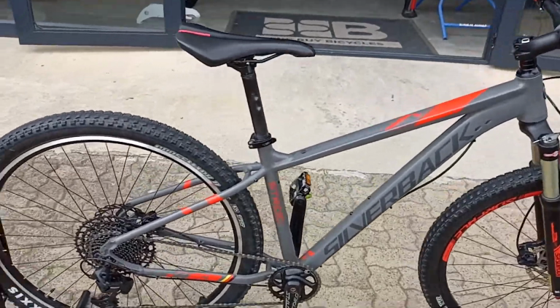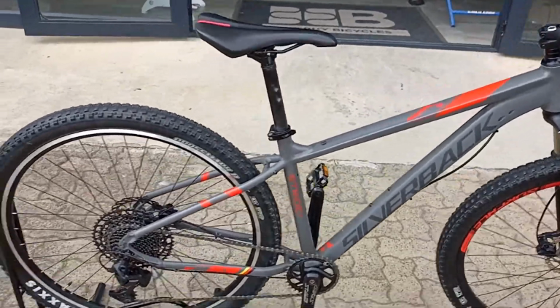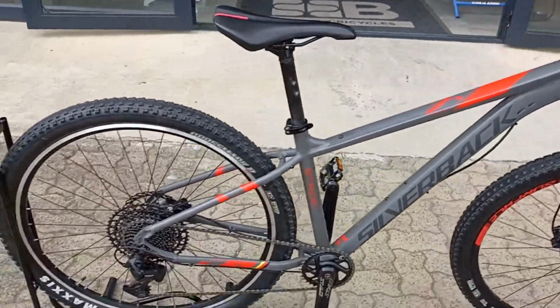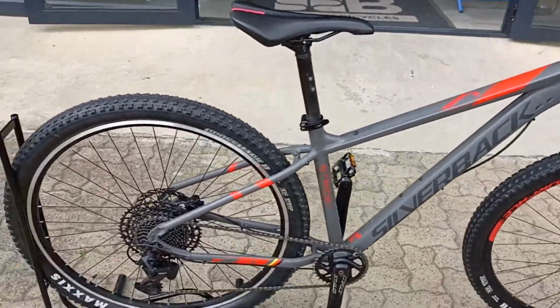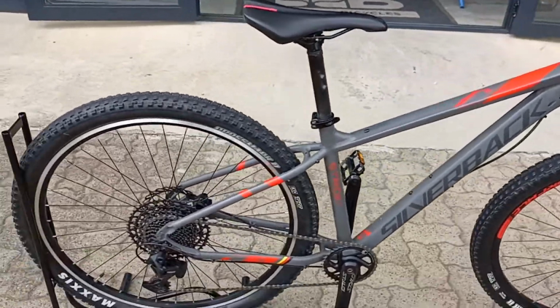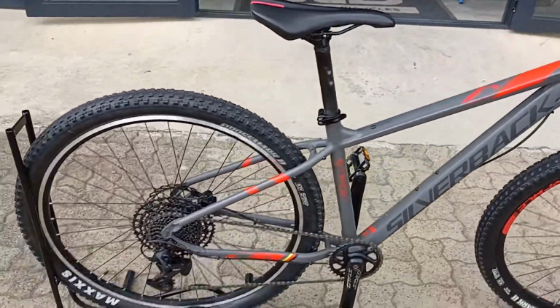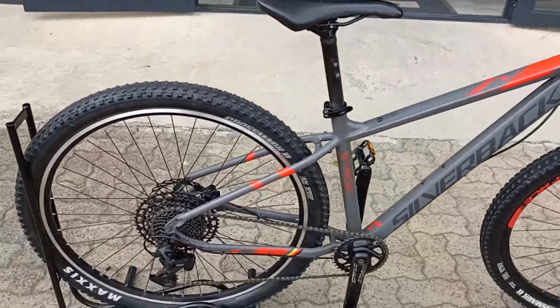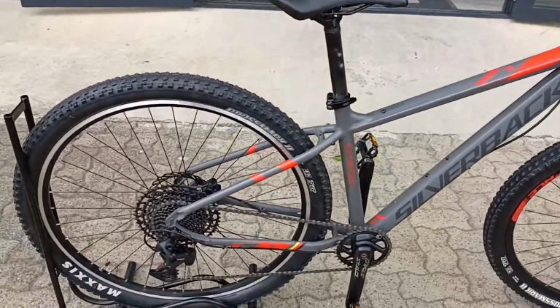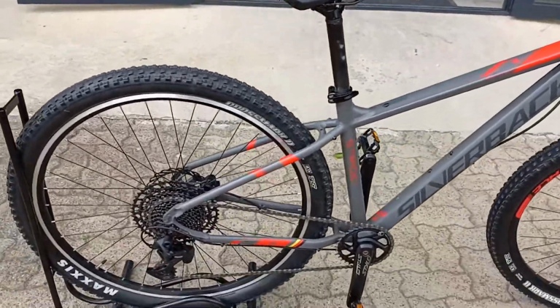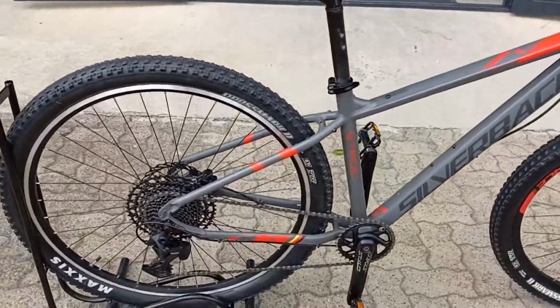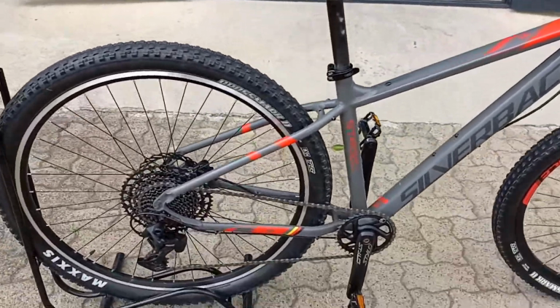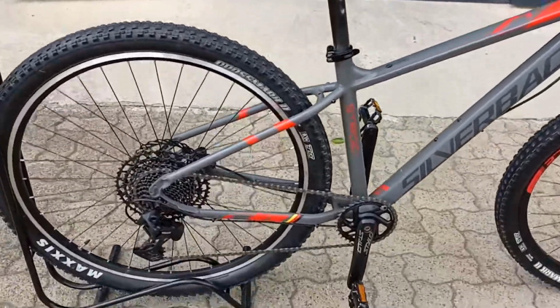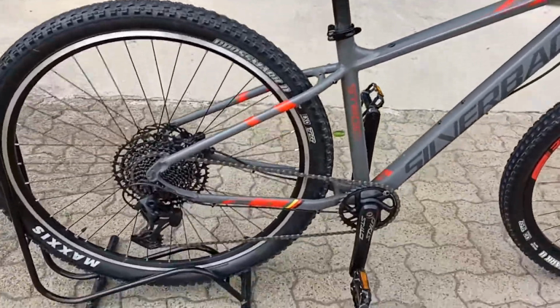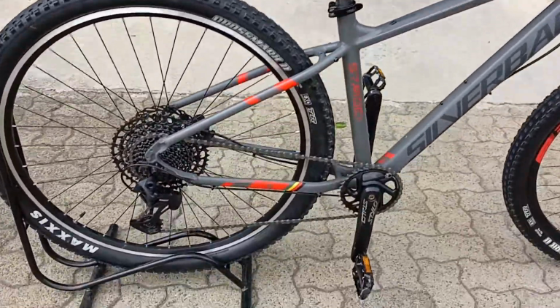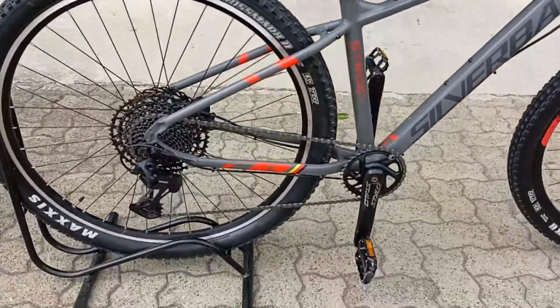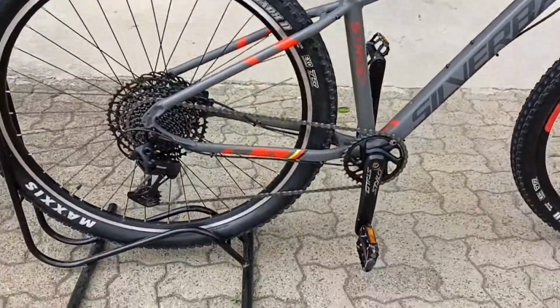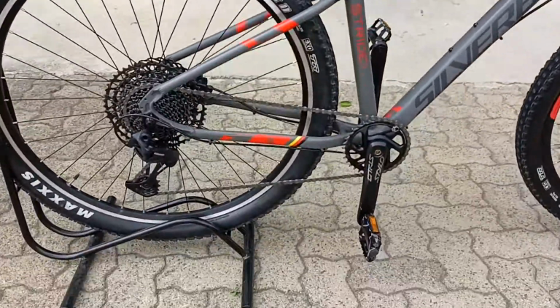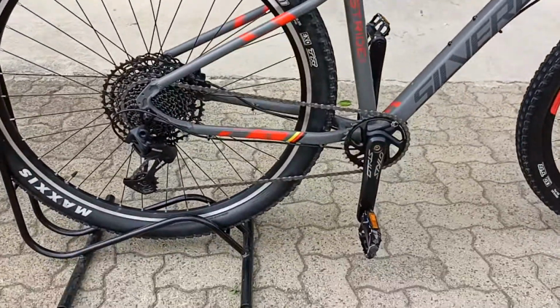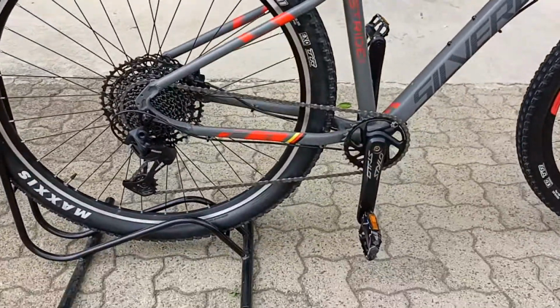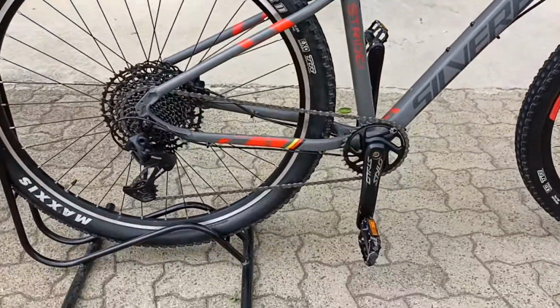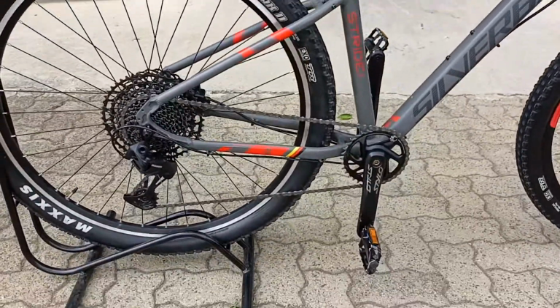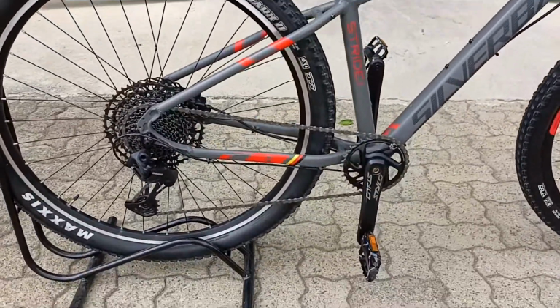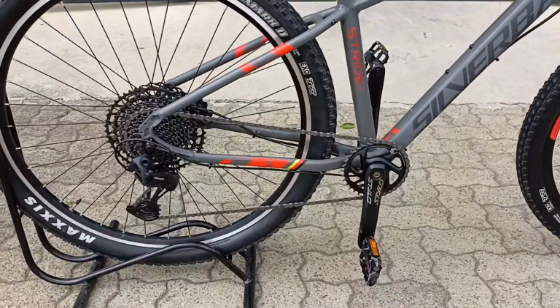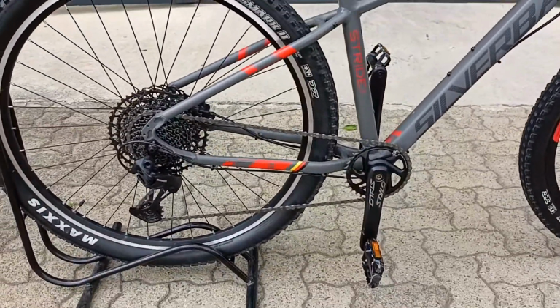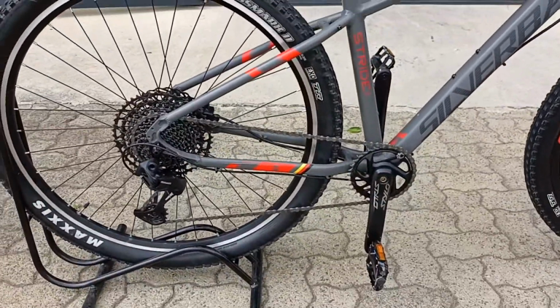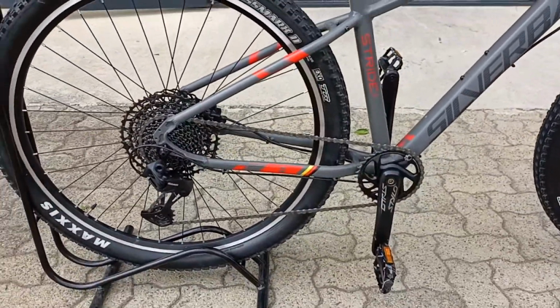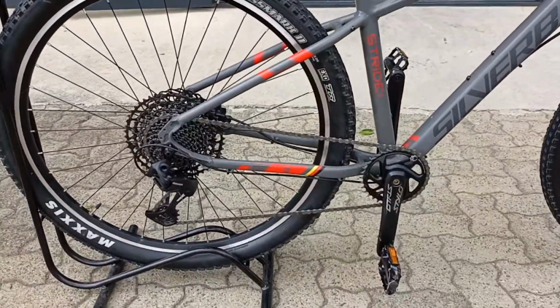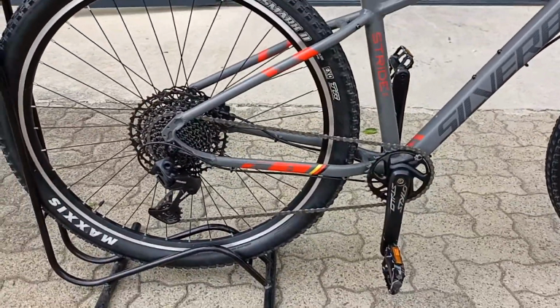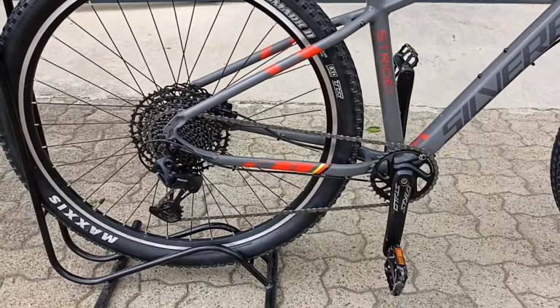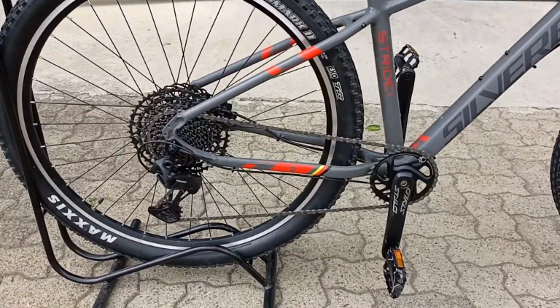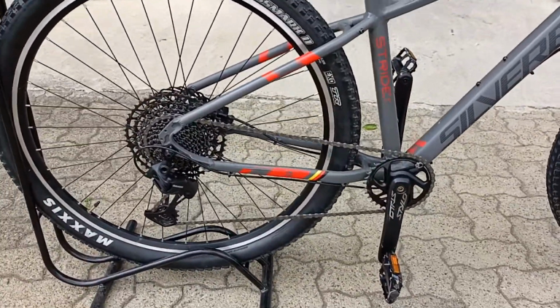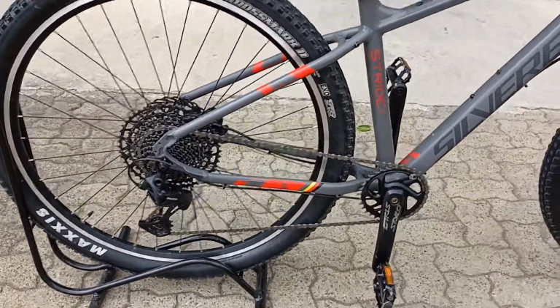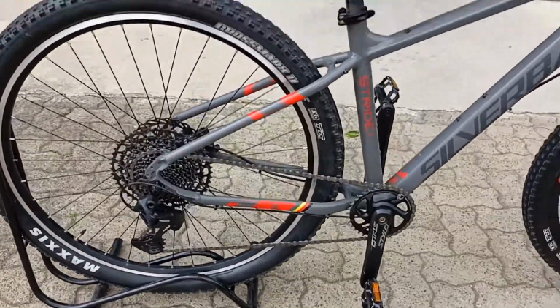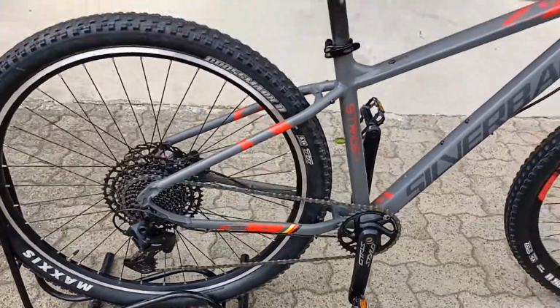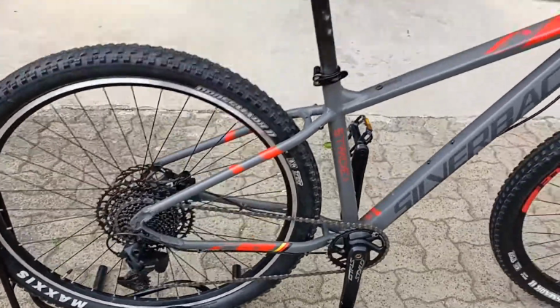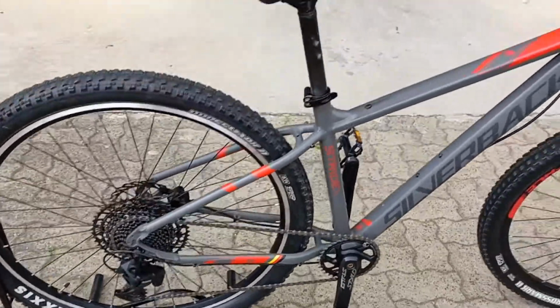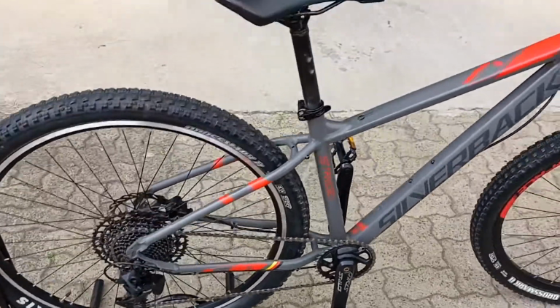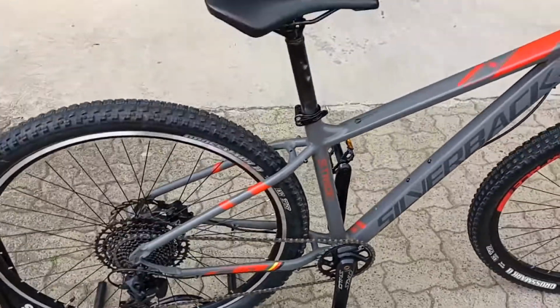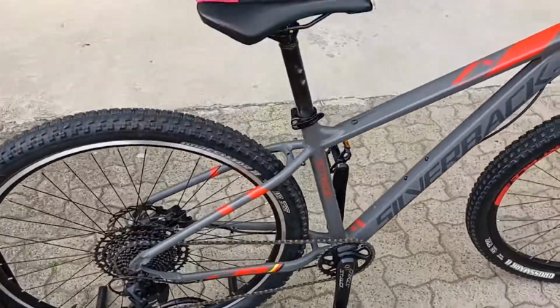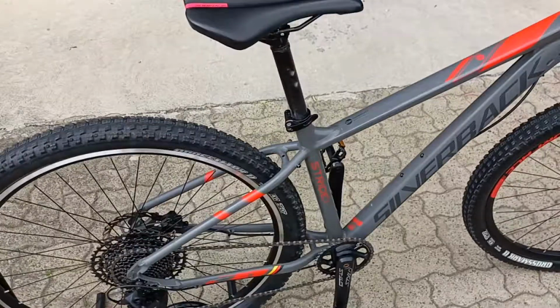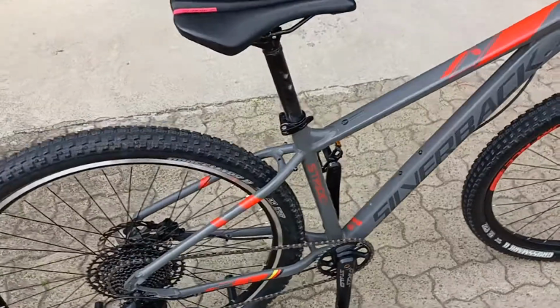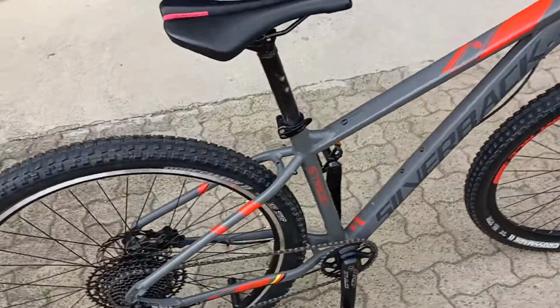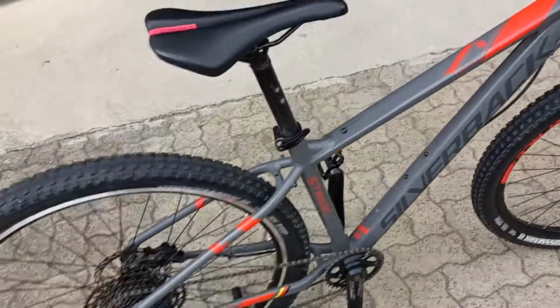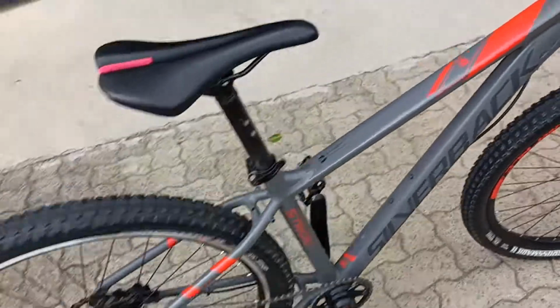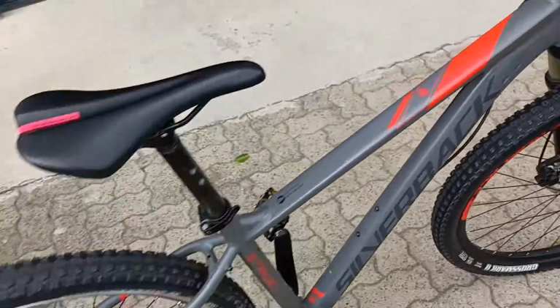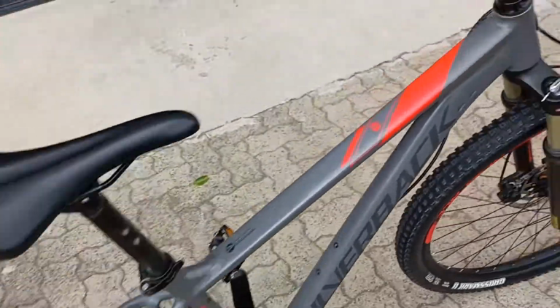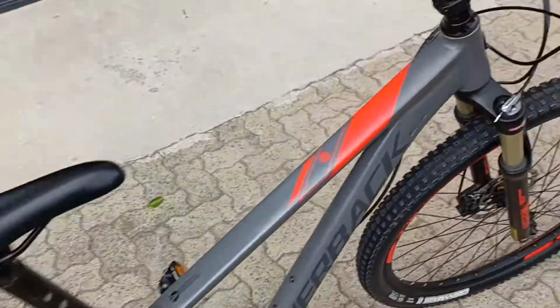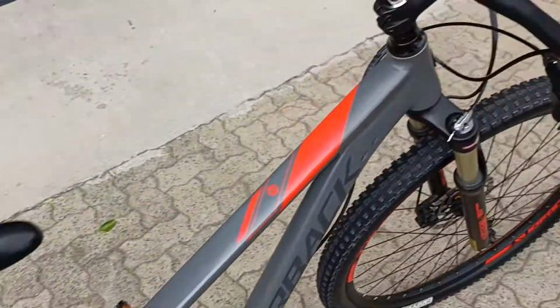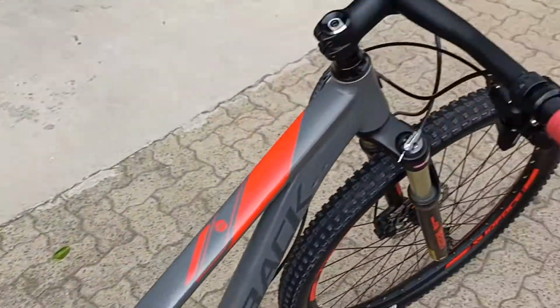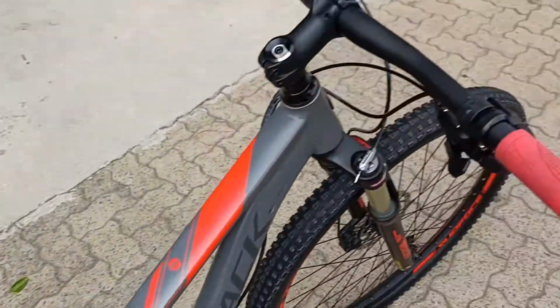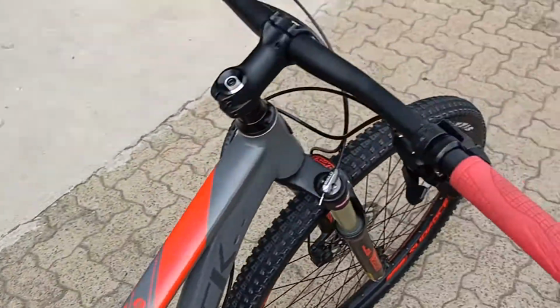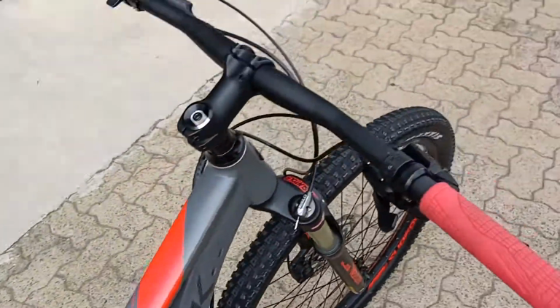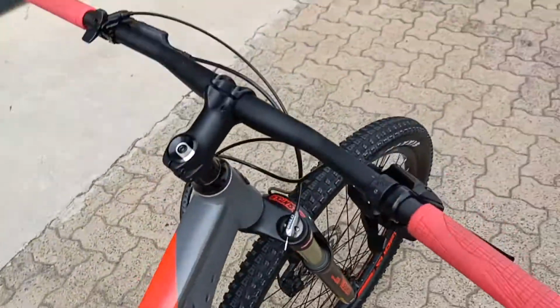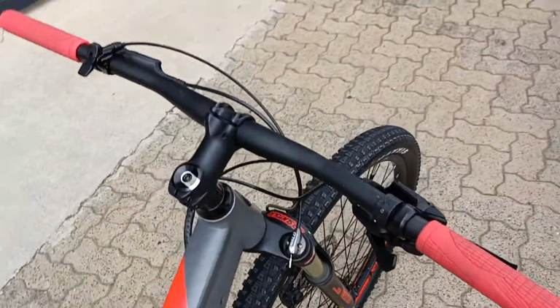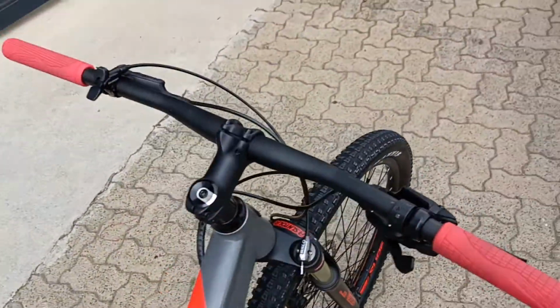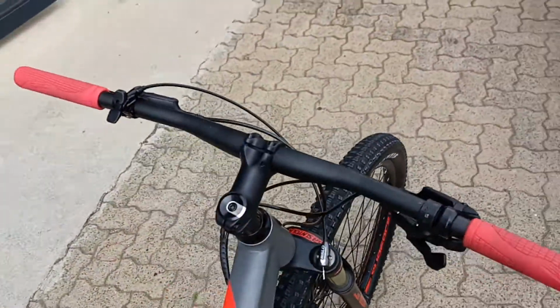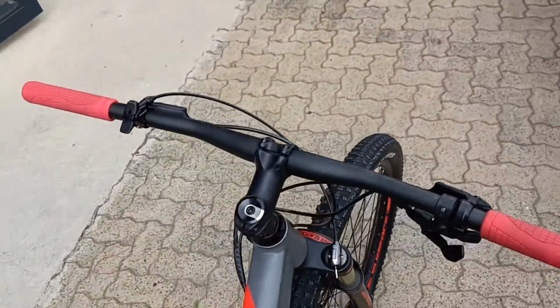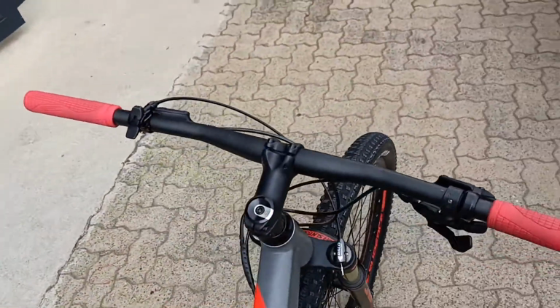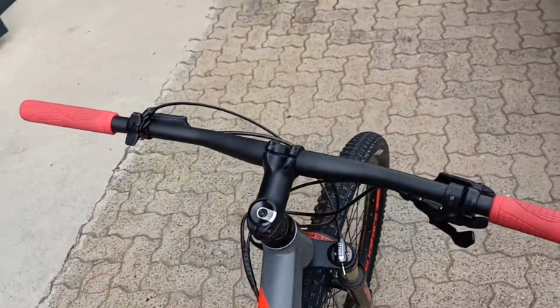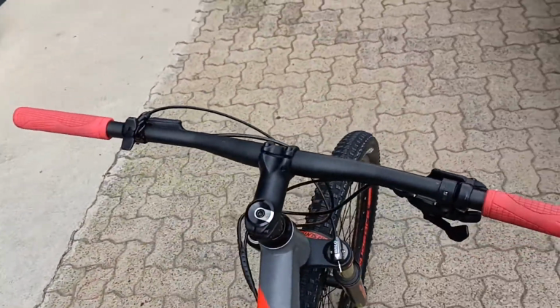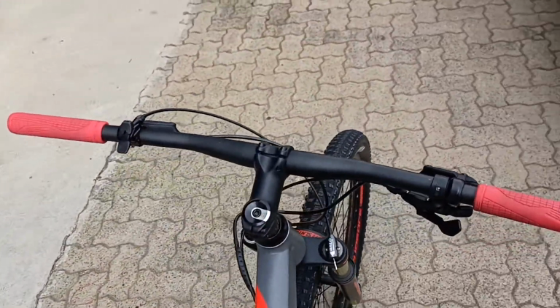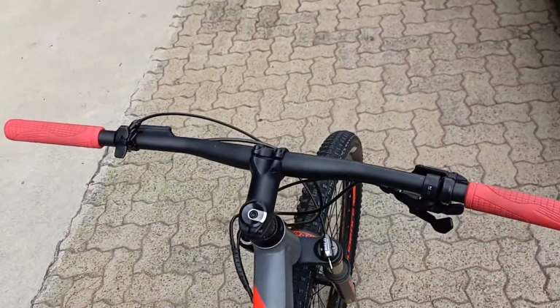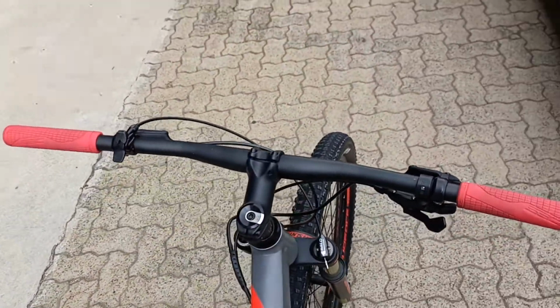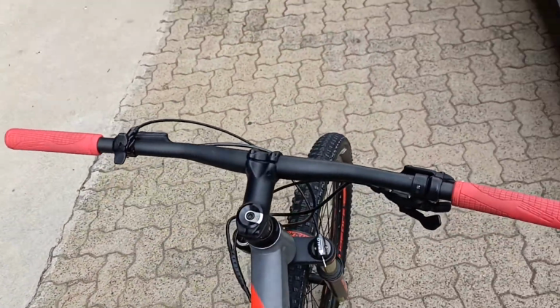You're featuring a SRAM SX groupset — that's 12-speed stuff, so more than enough gears to get up and down most hills.